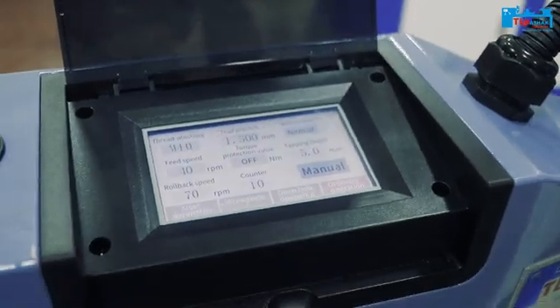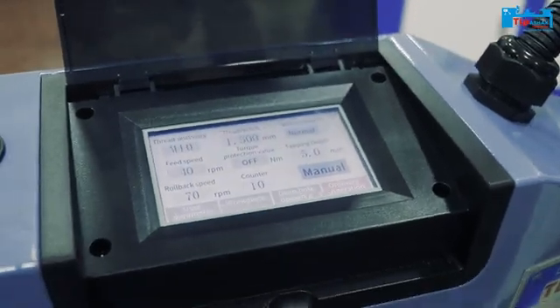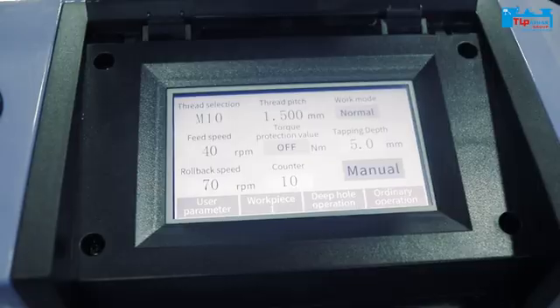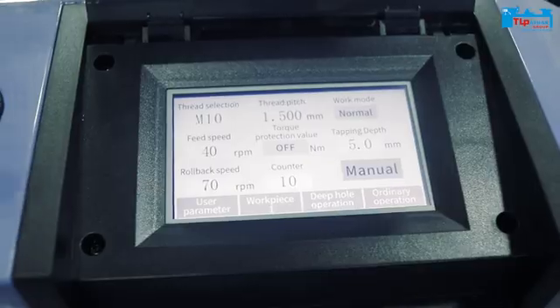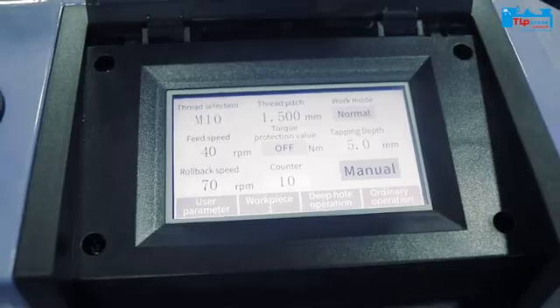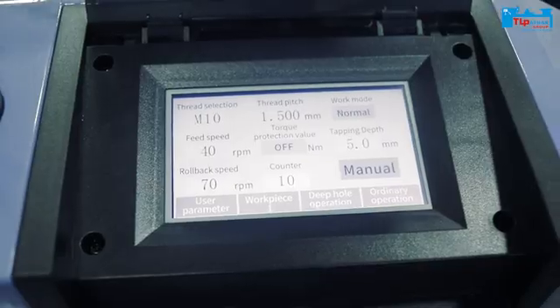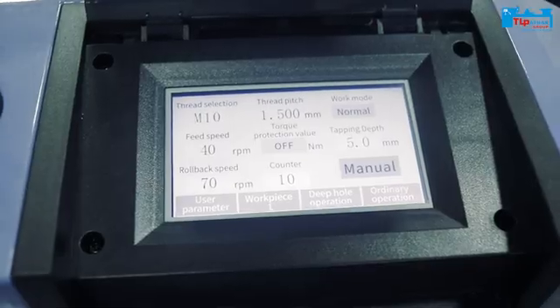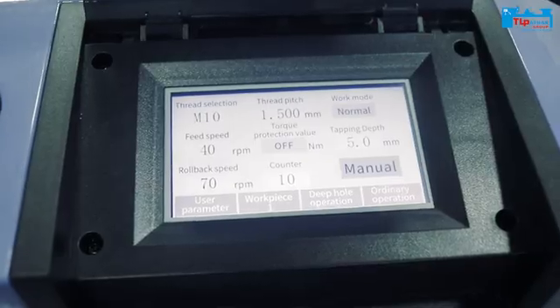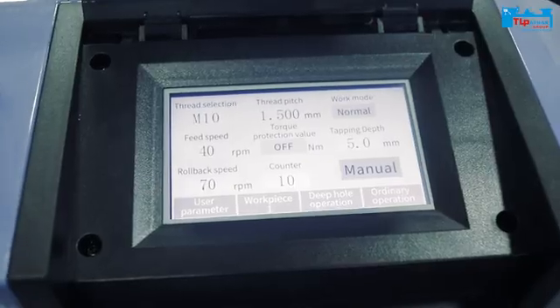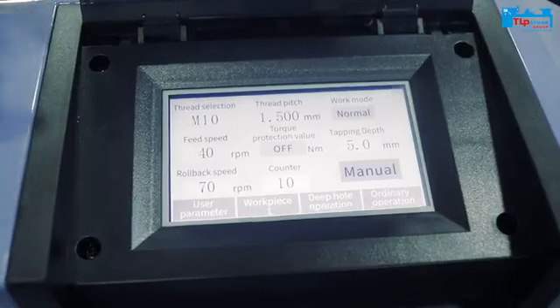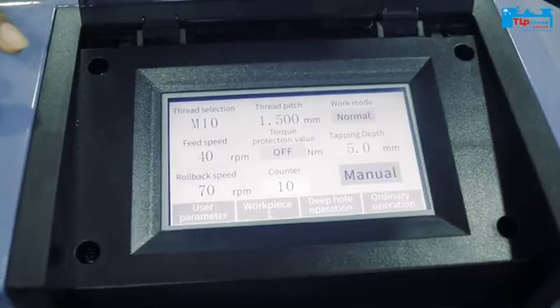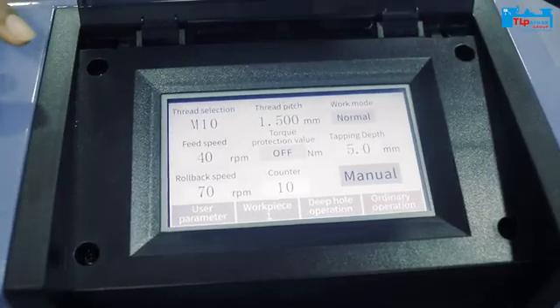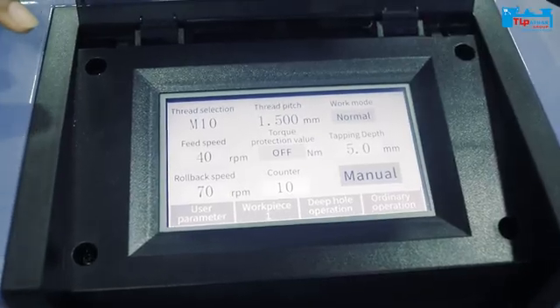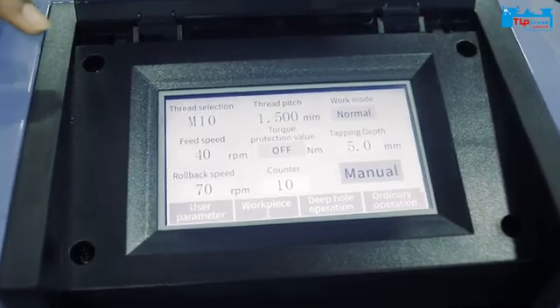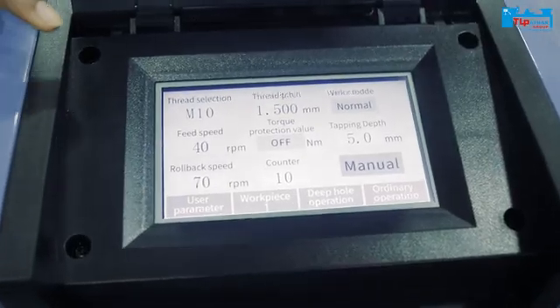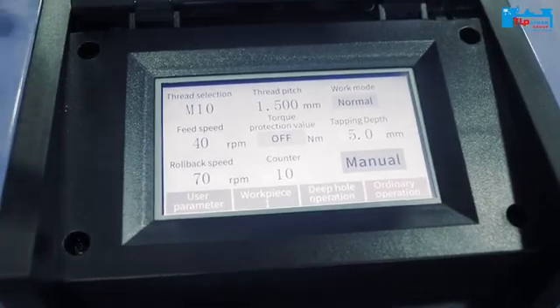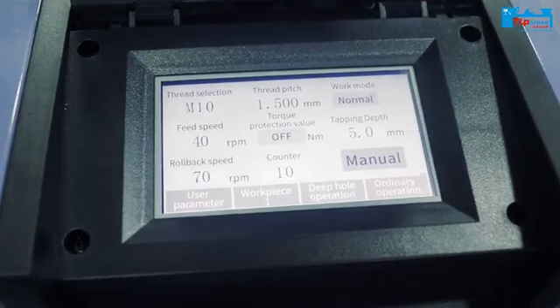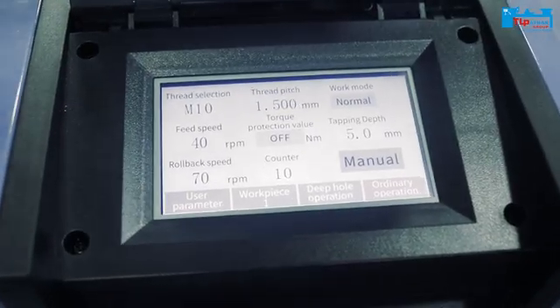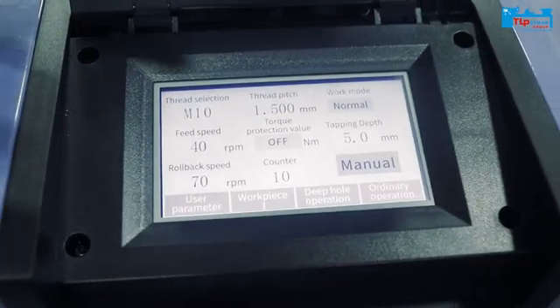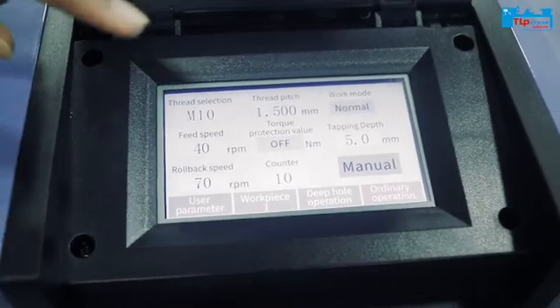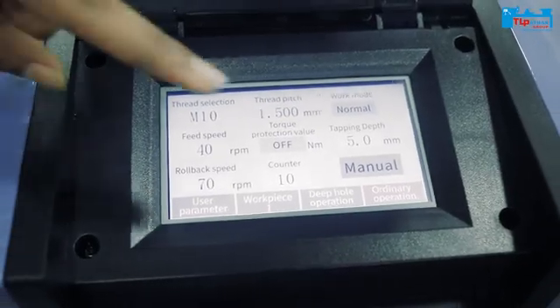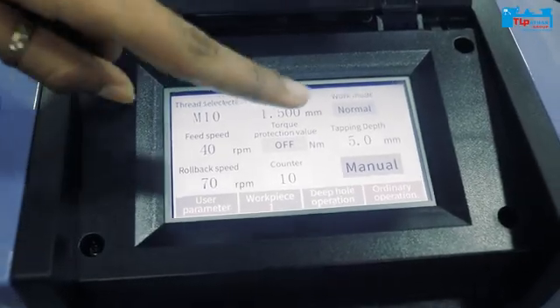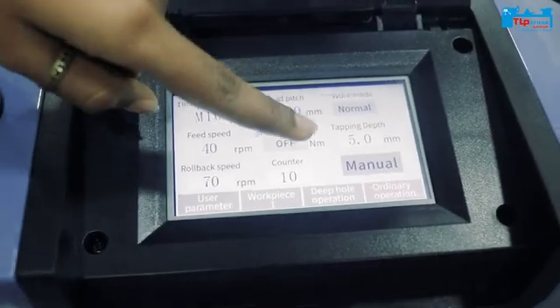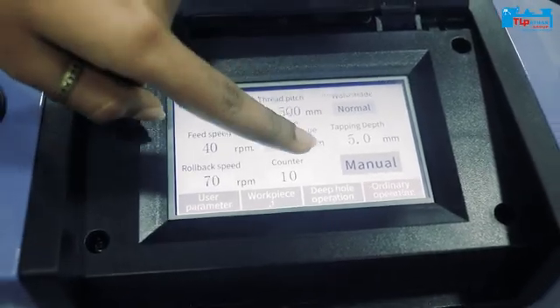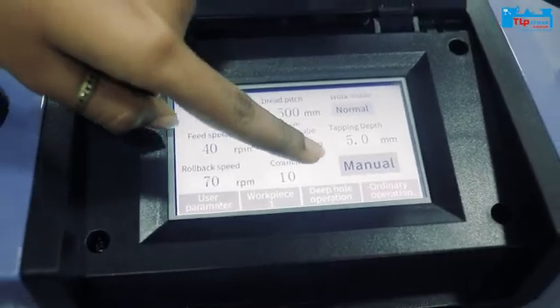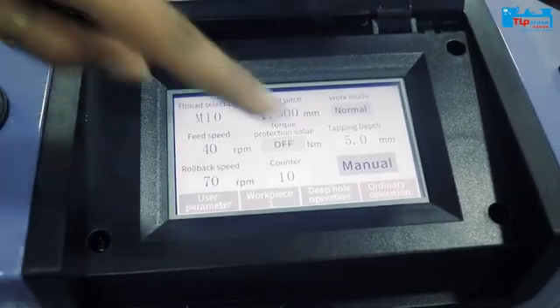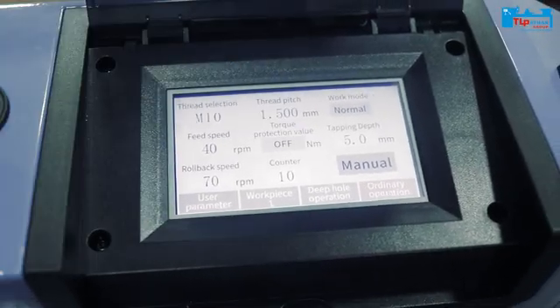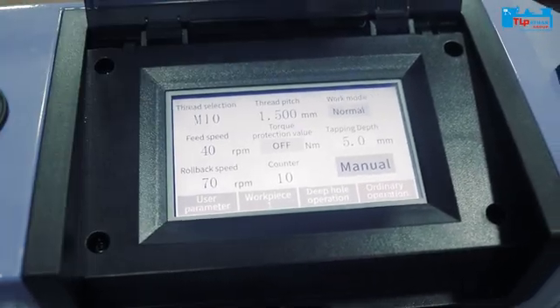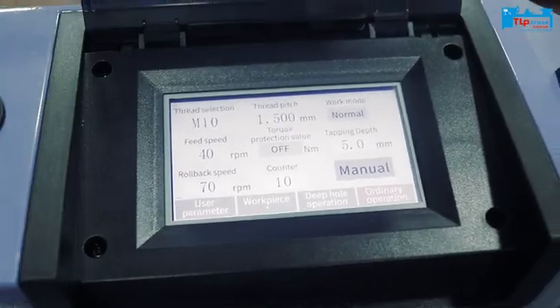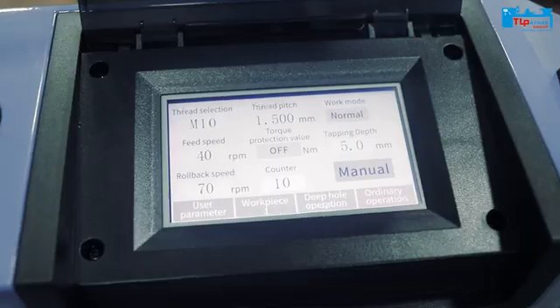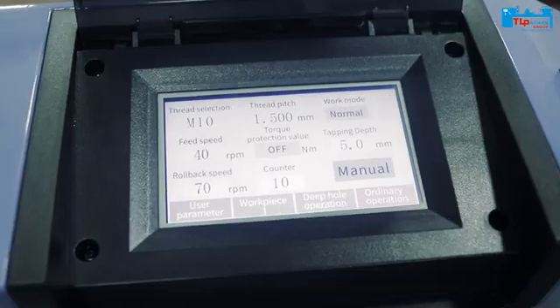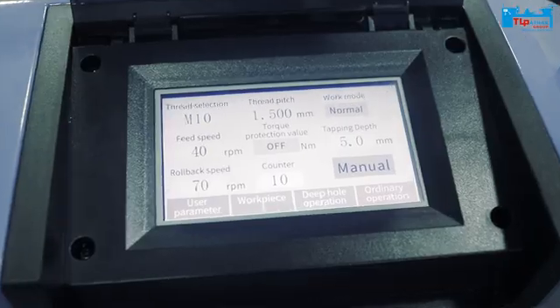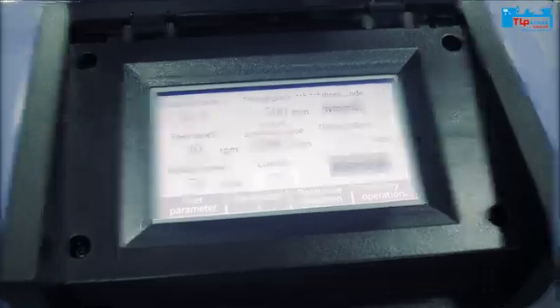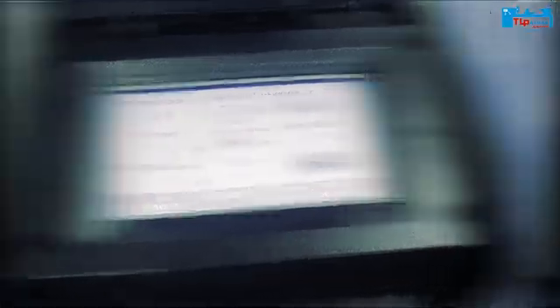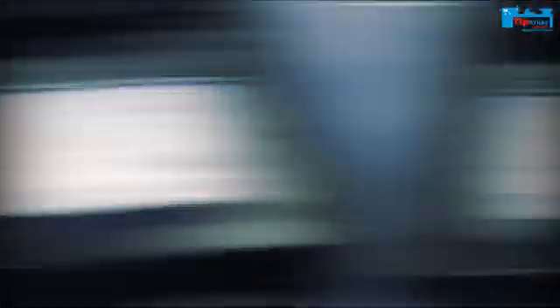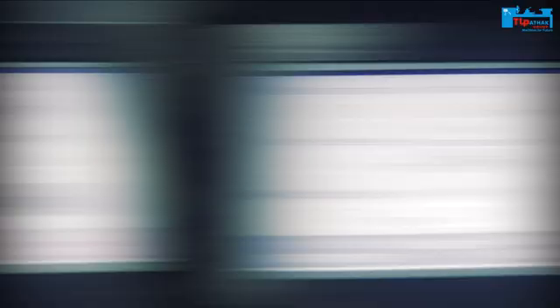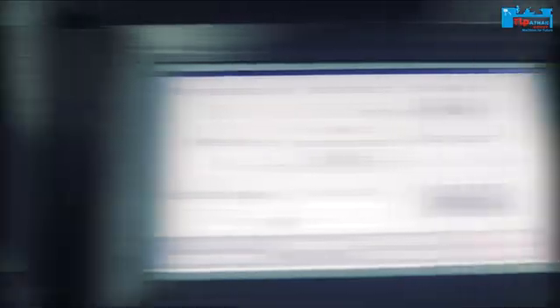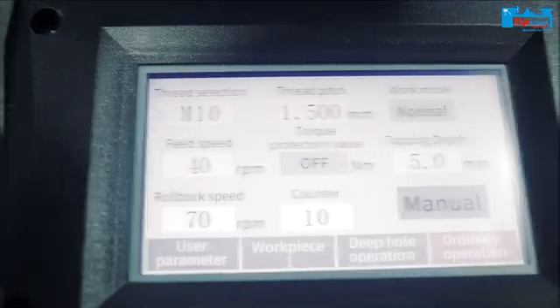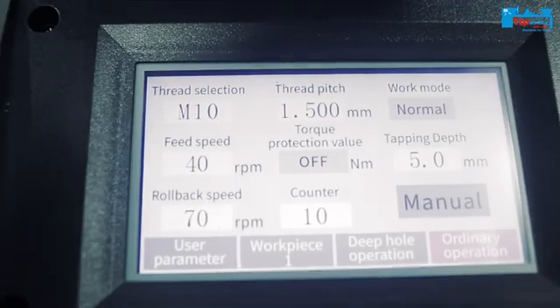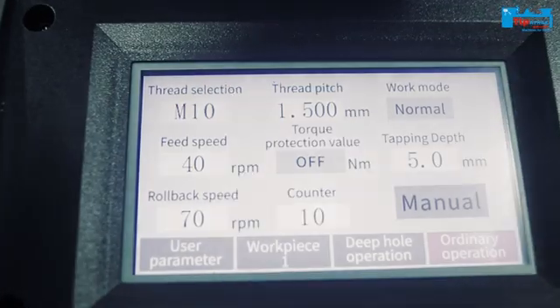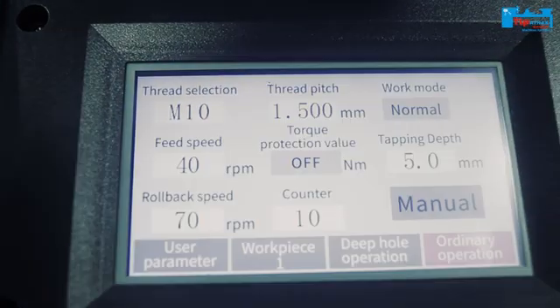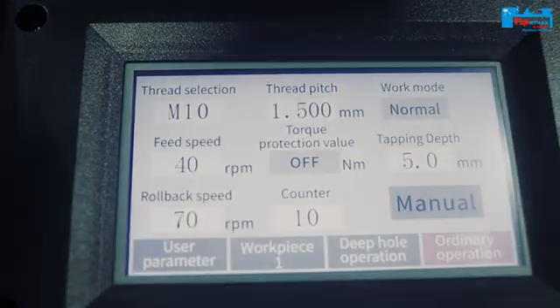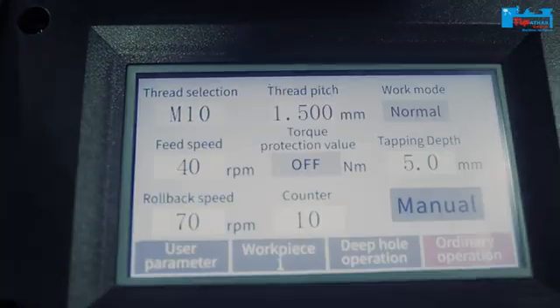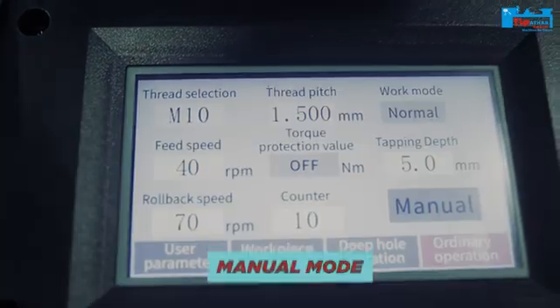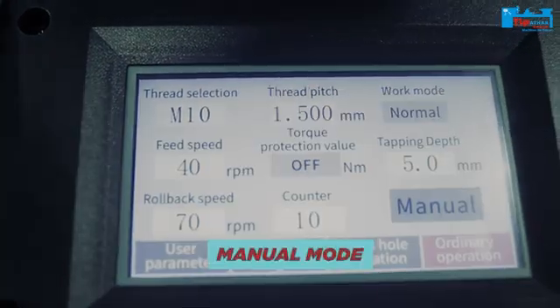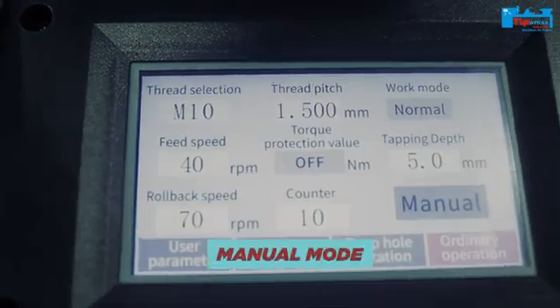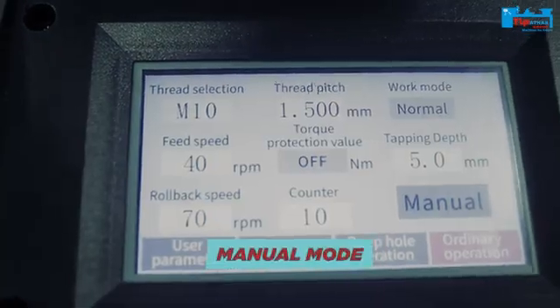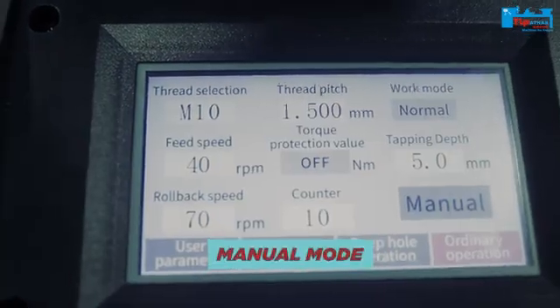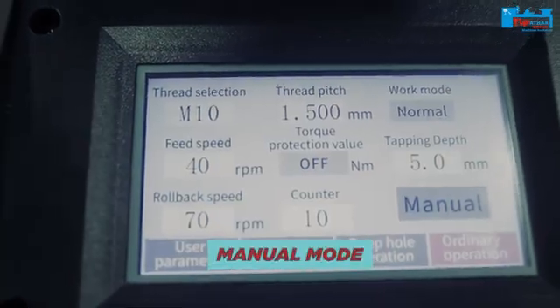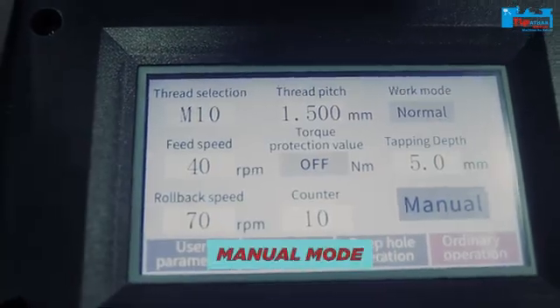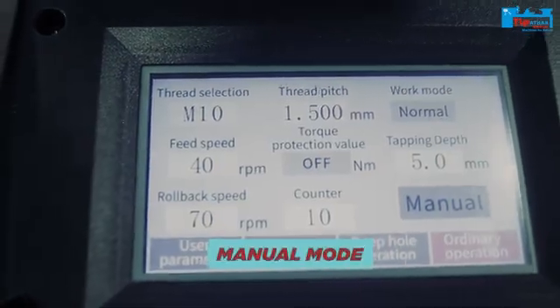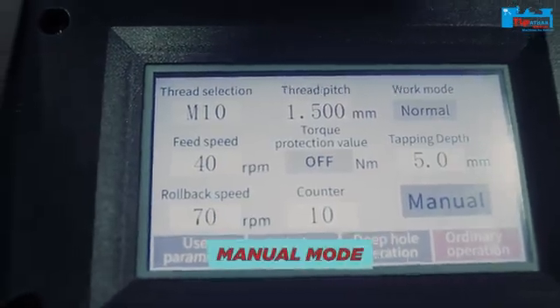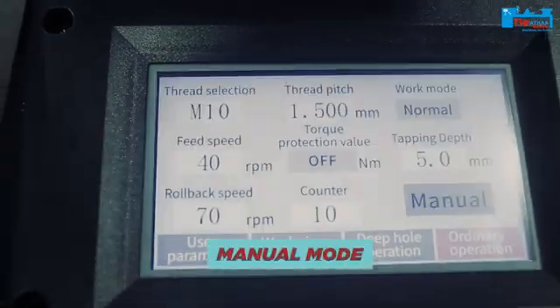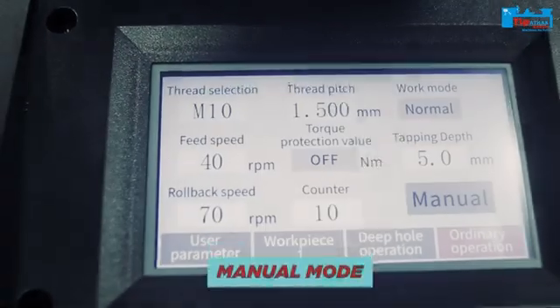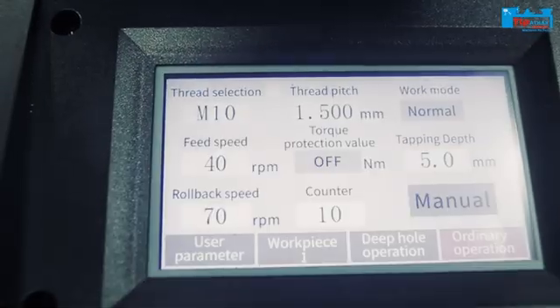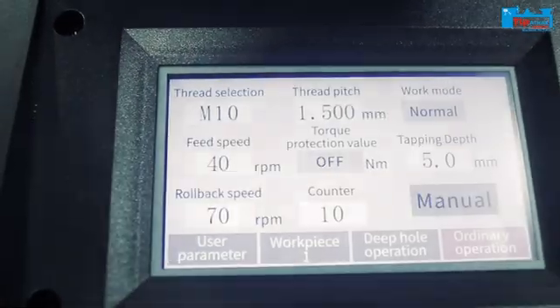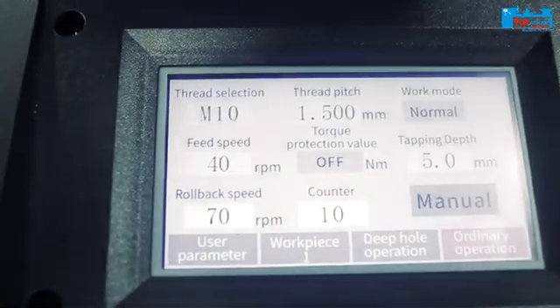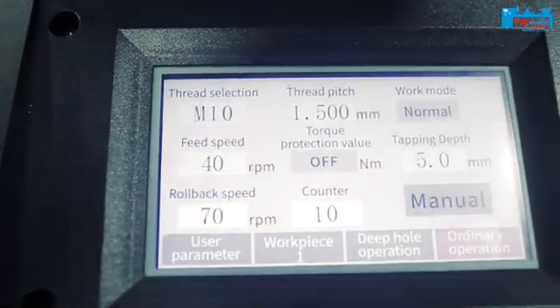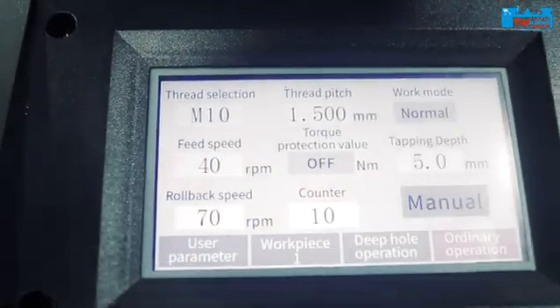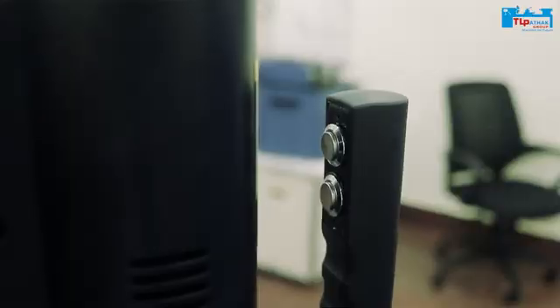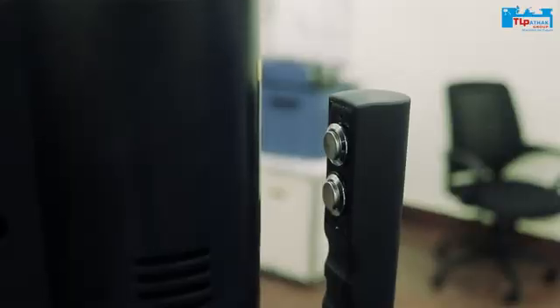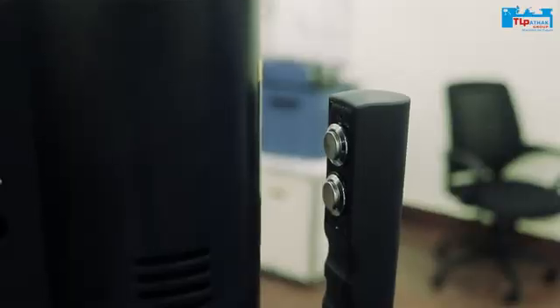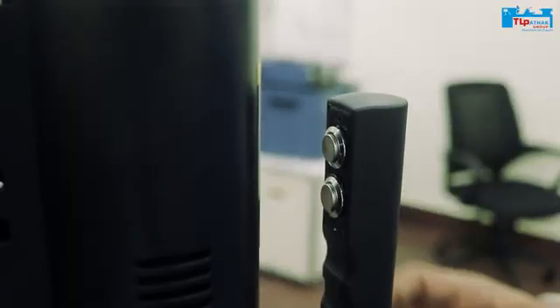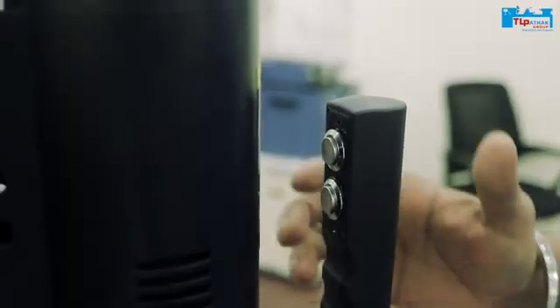This works in two different modes. First, let's talk about the manual mode. In the manual mode, we can start the operation of thread selection and pitch by clicking the button.